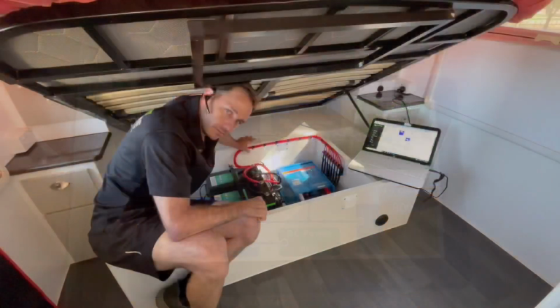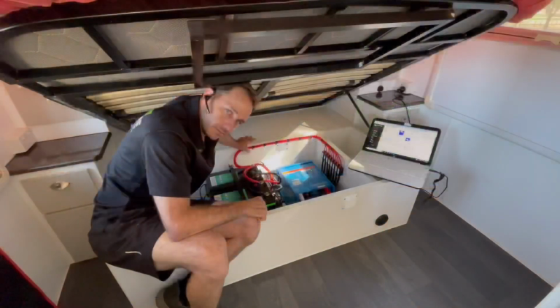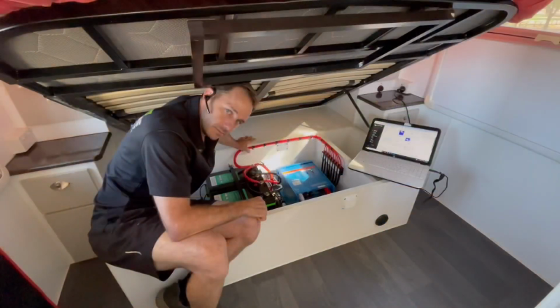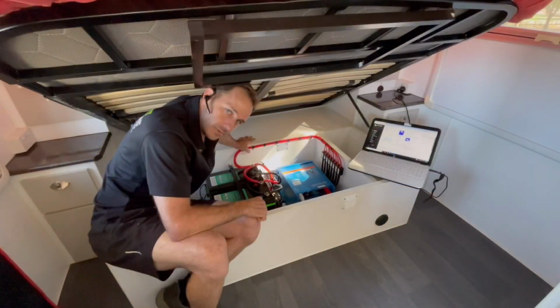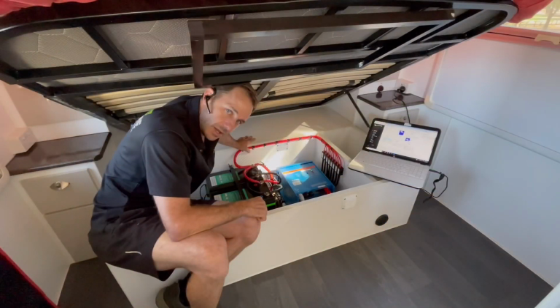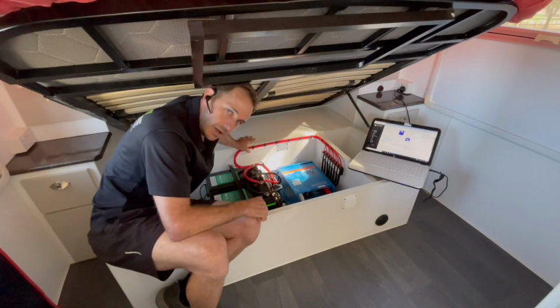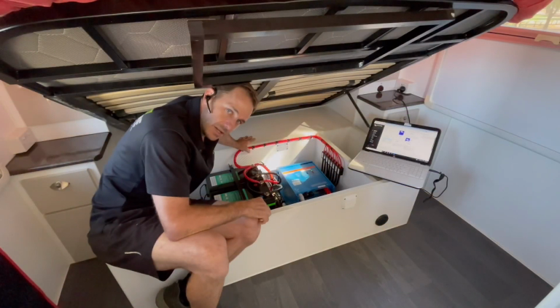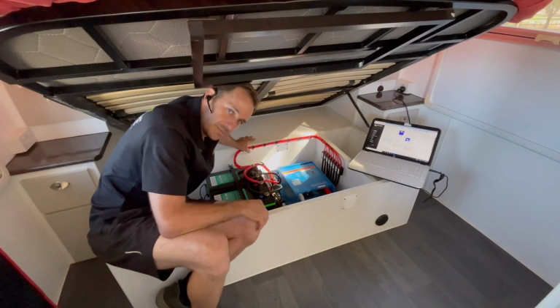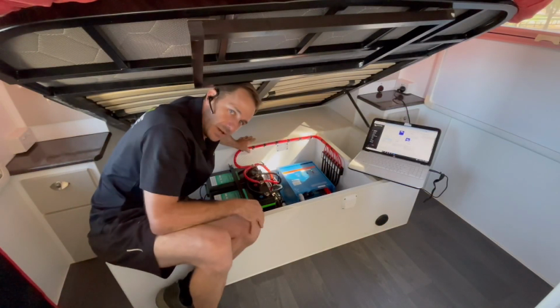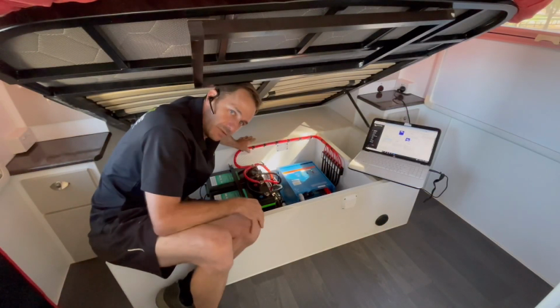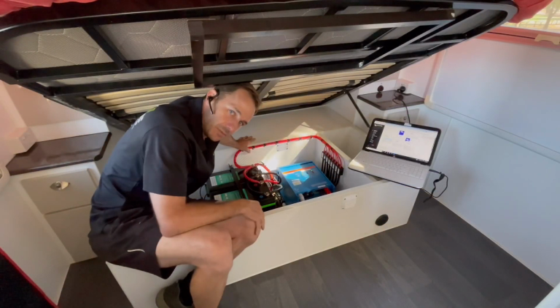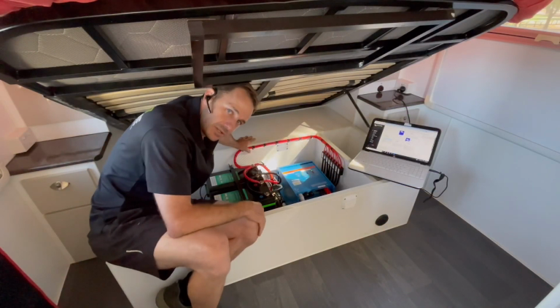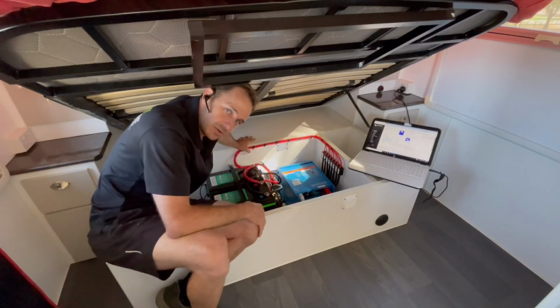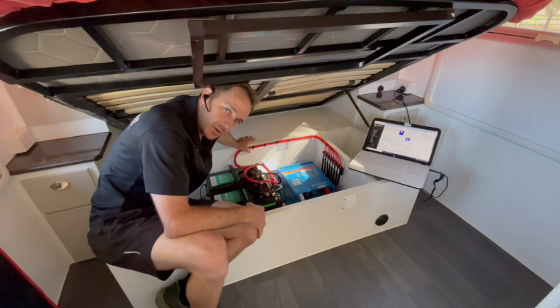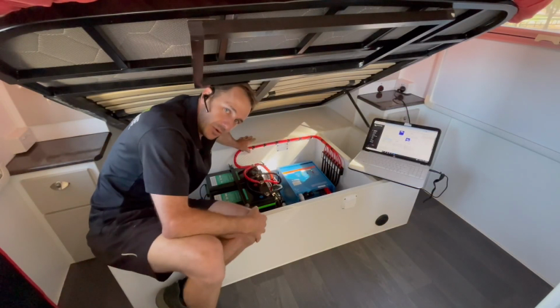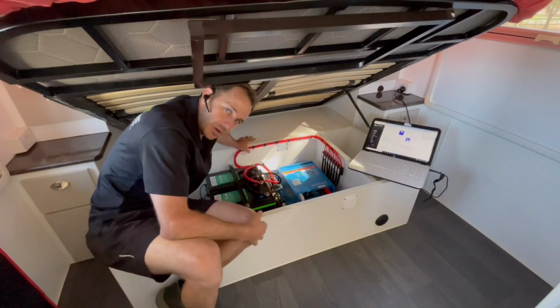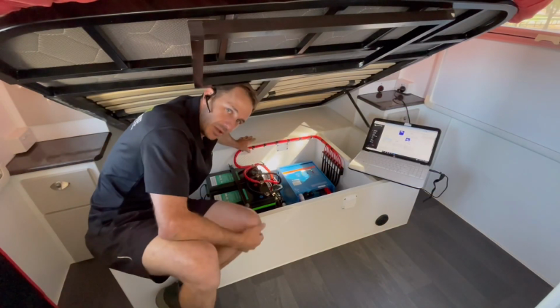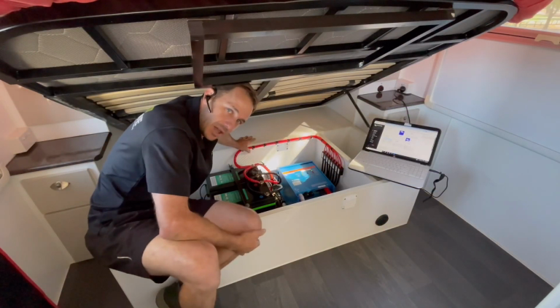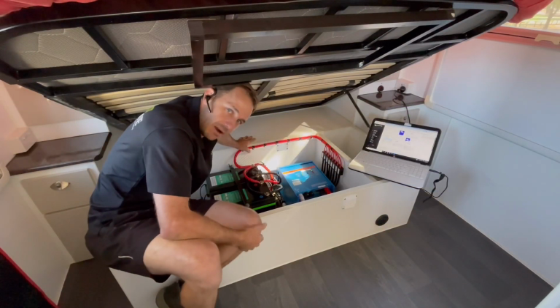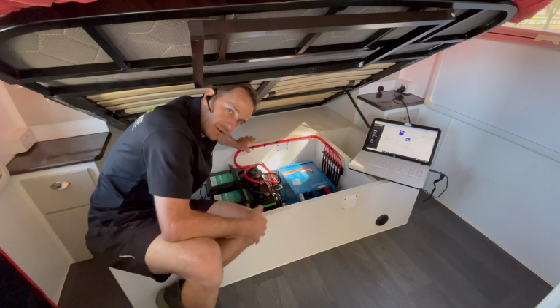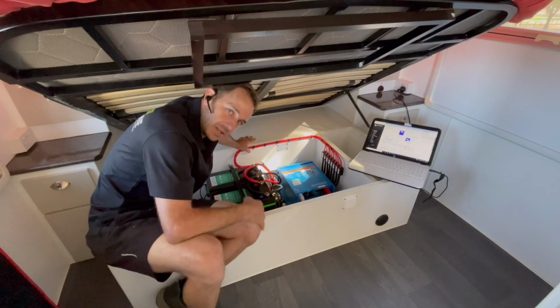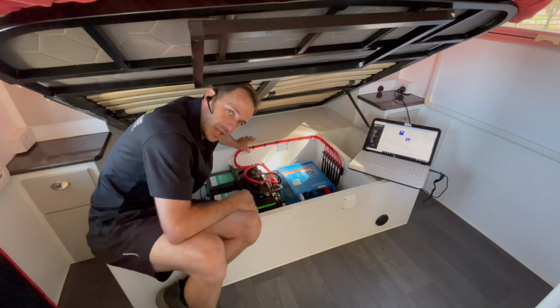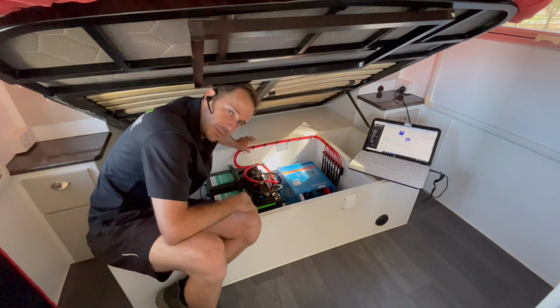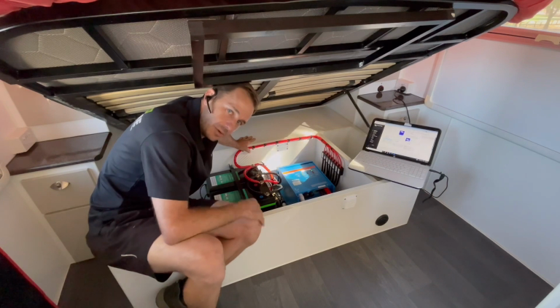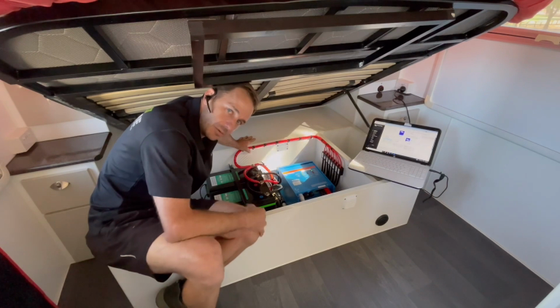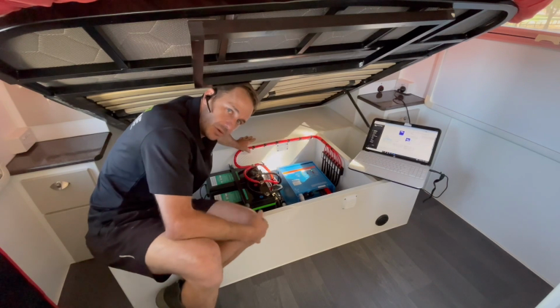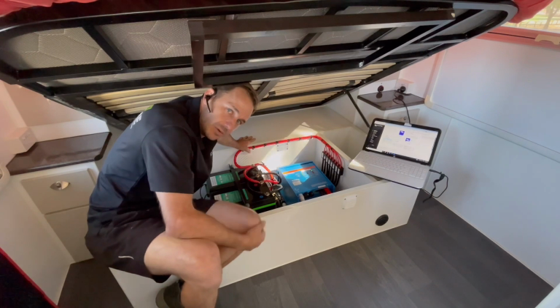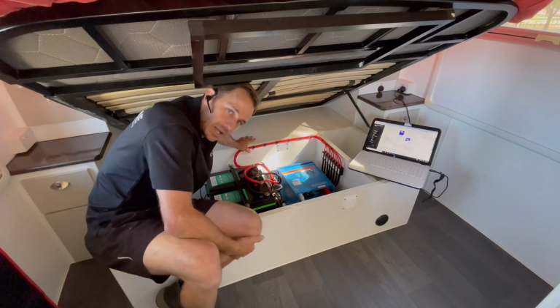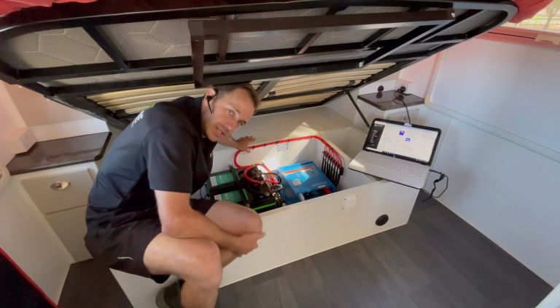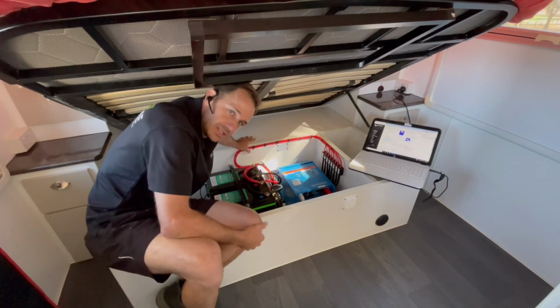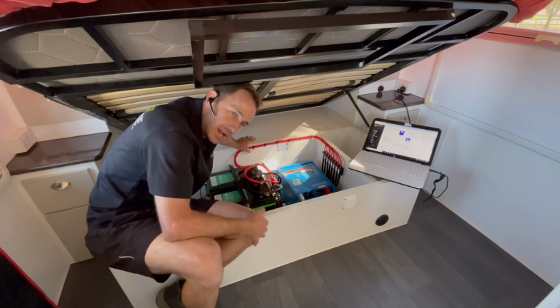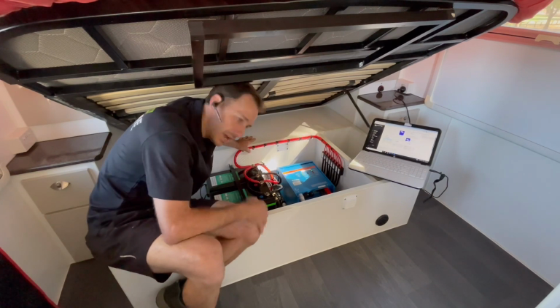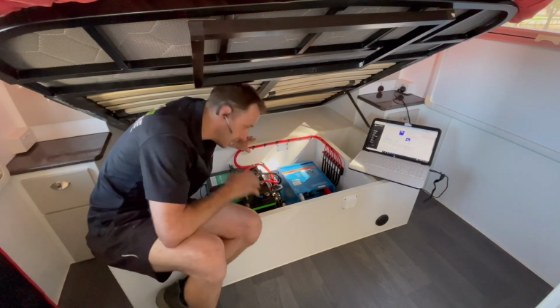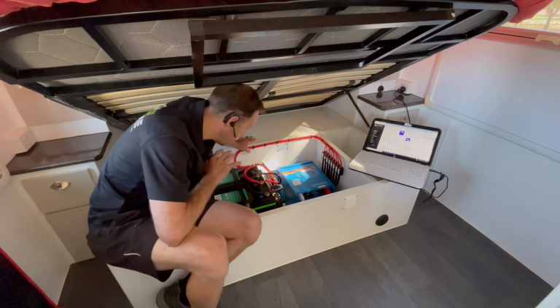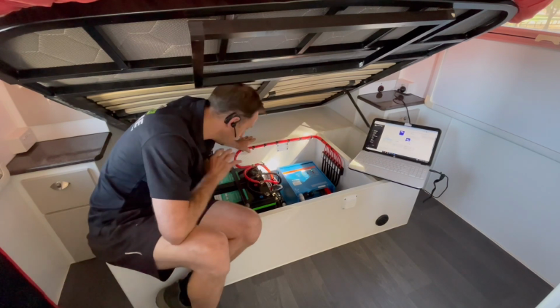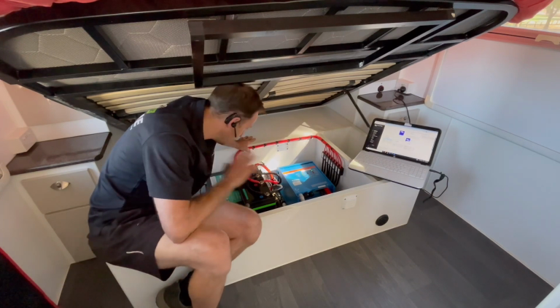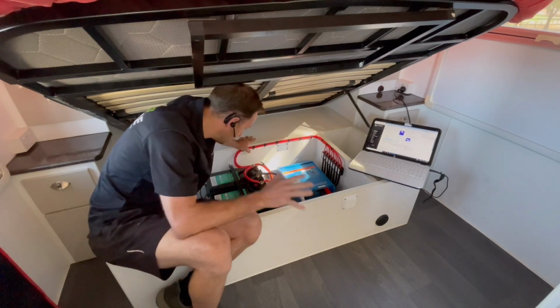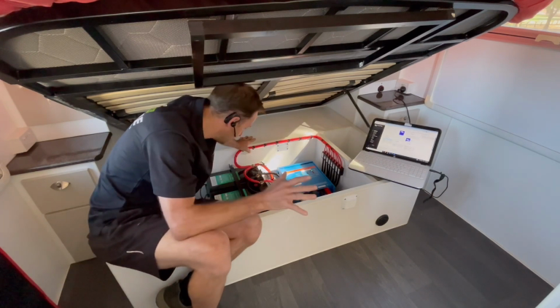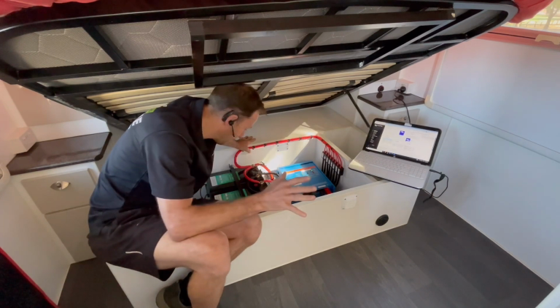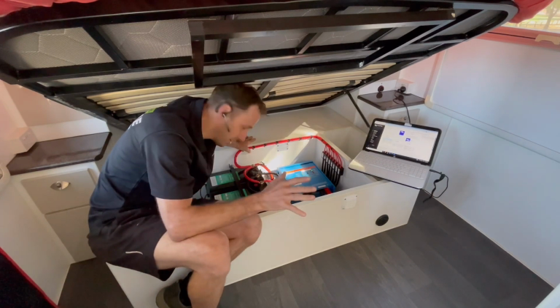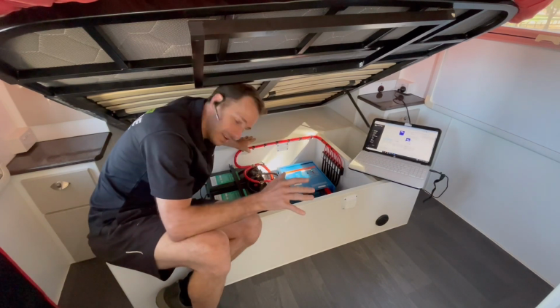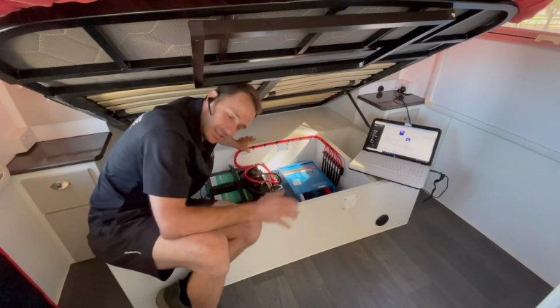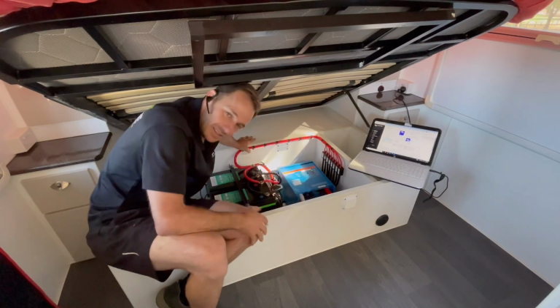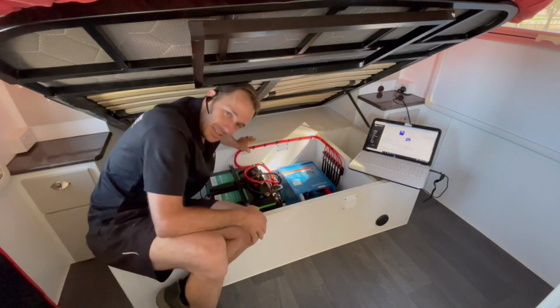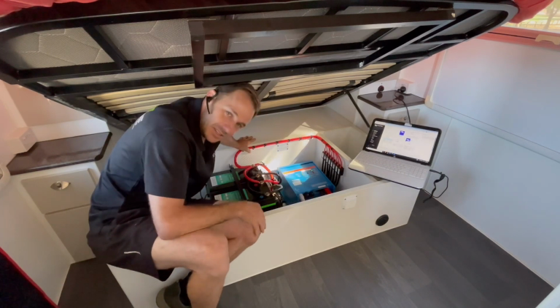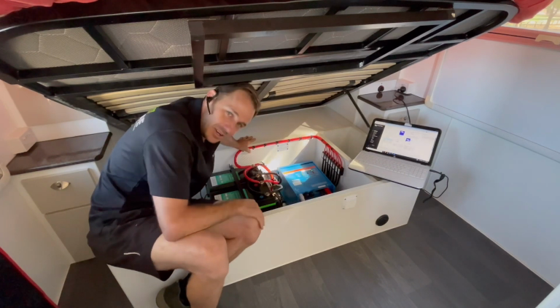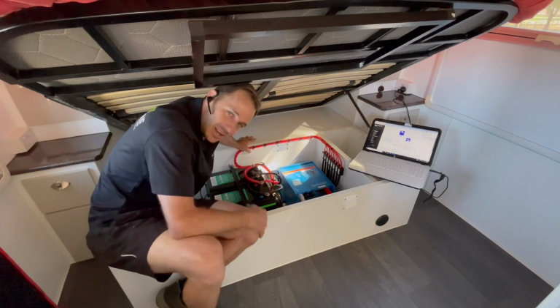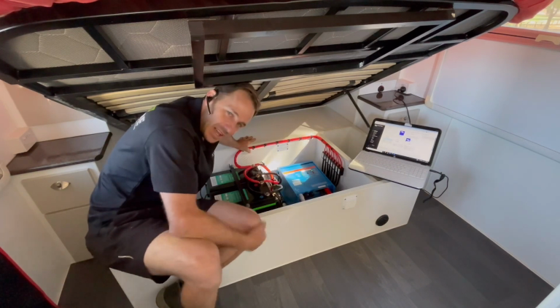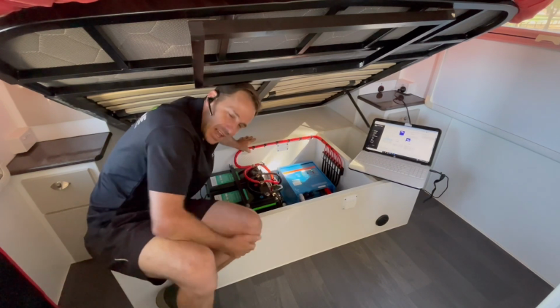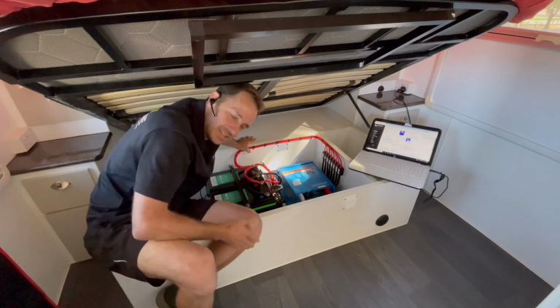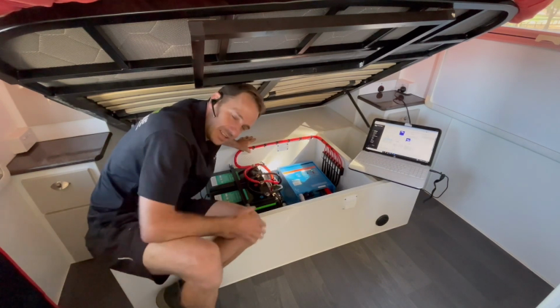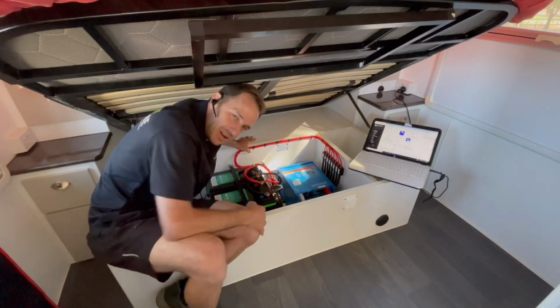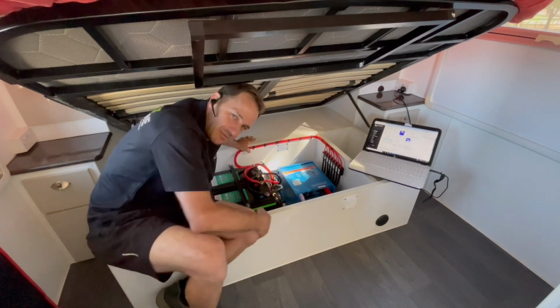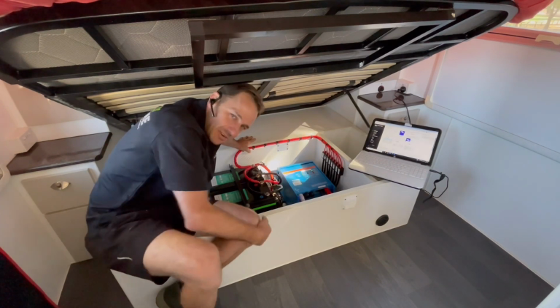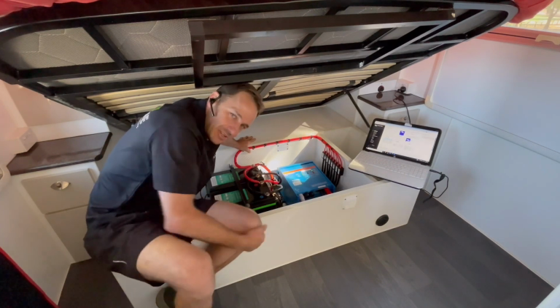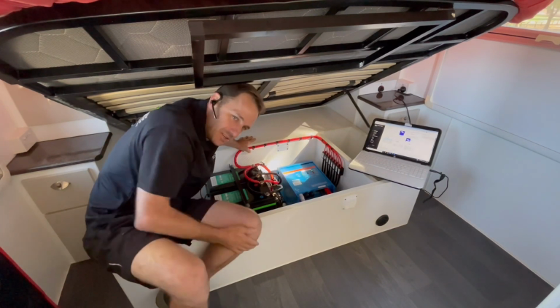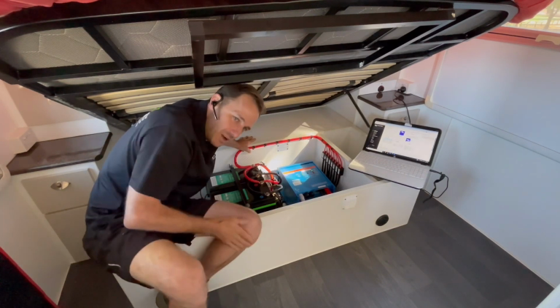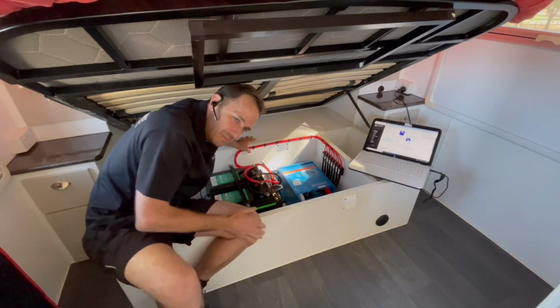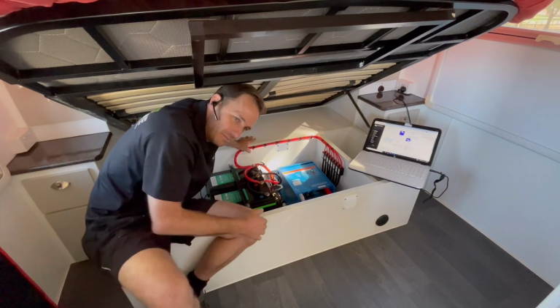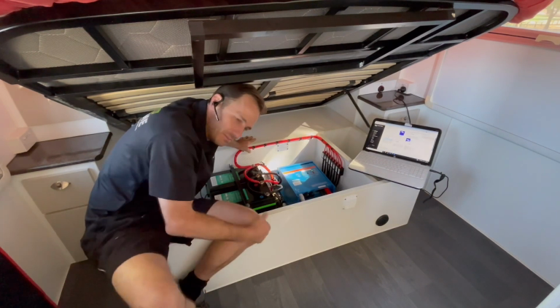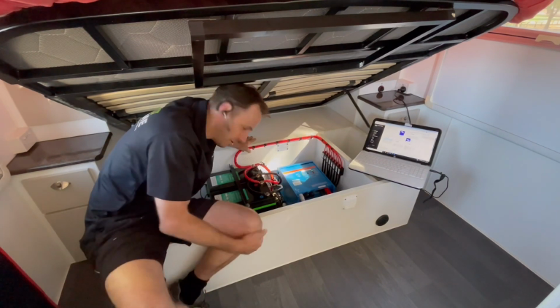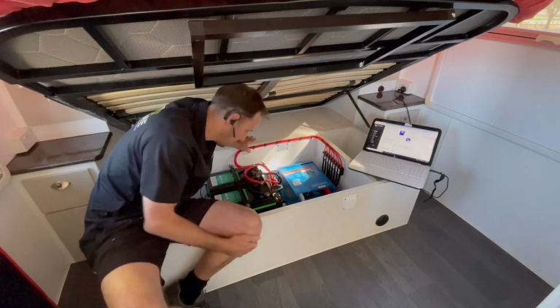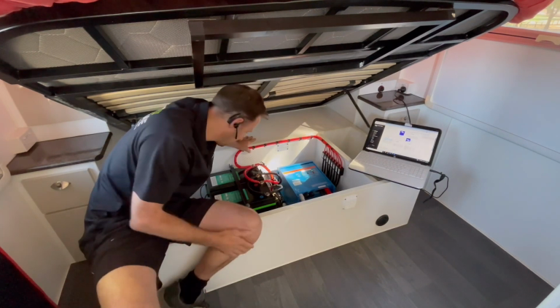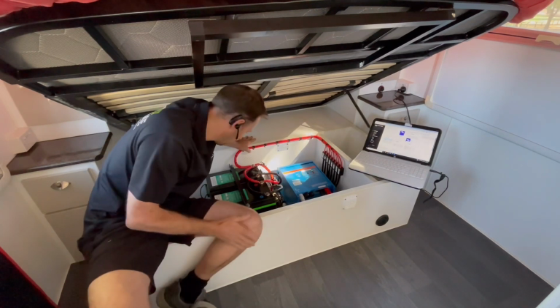Hey guys, Matty from Extreme Auto carrying camping with you again today. Another gigantic off-grid job. Pretty cool.